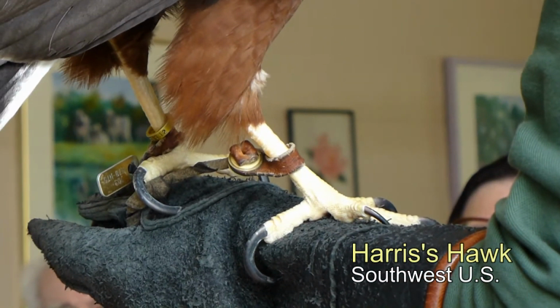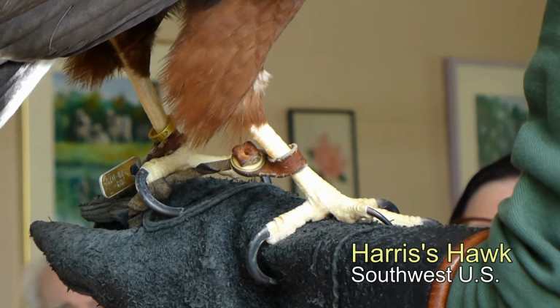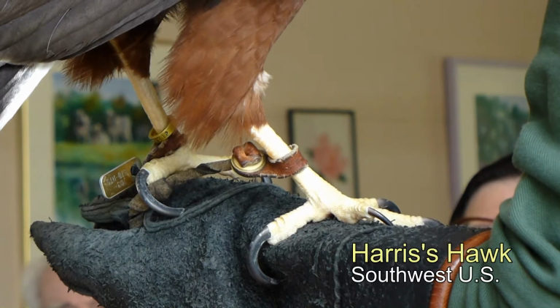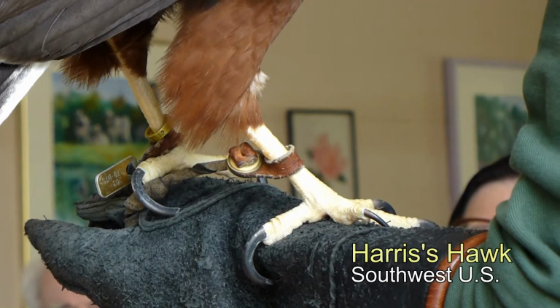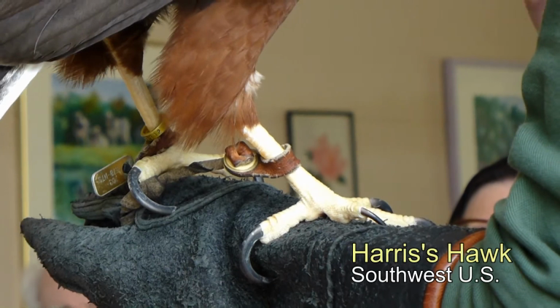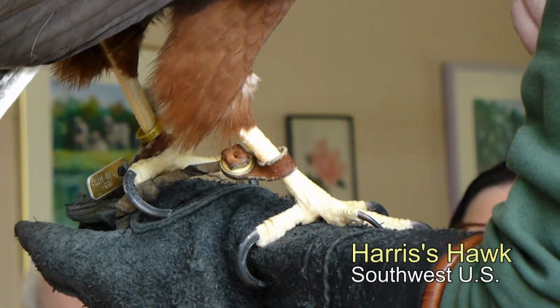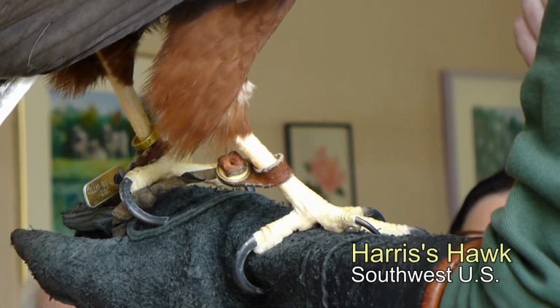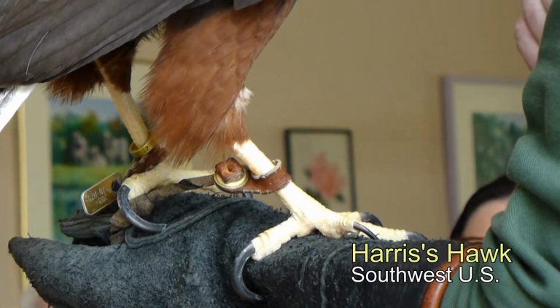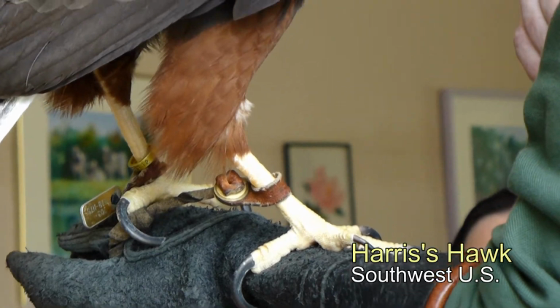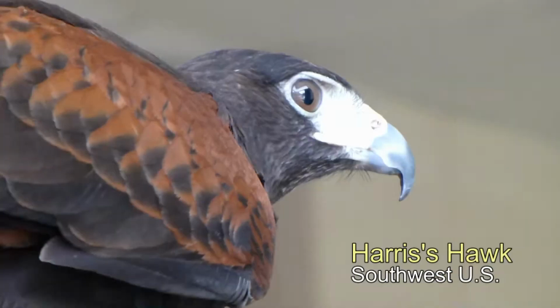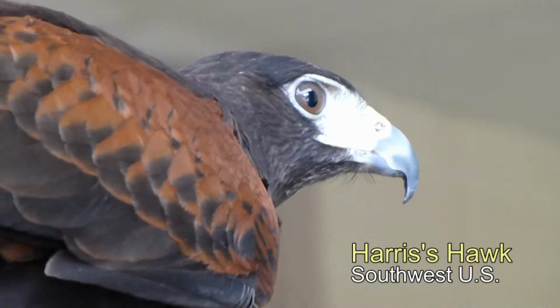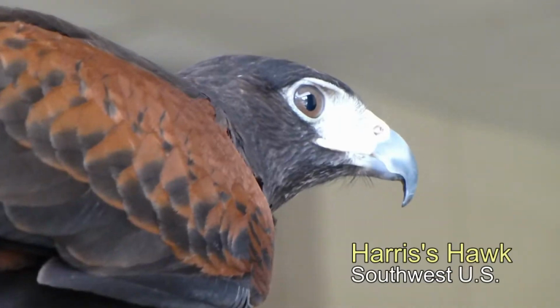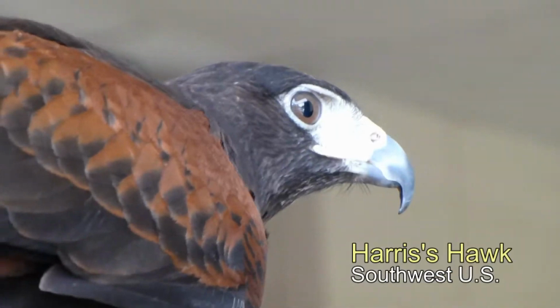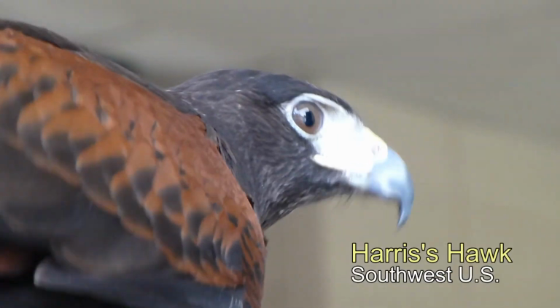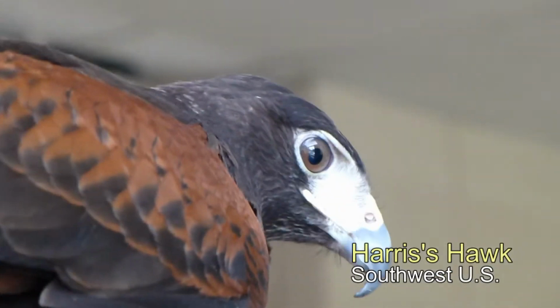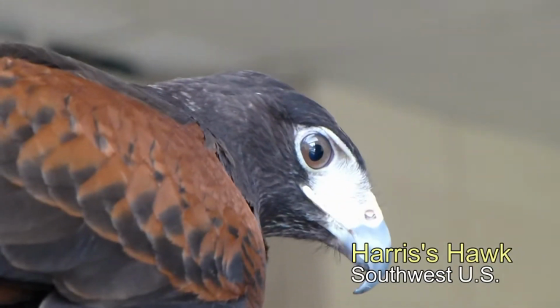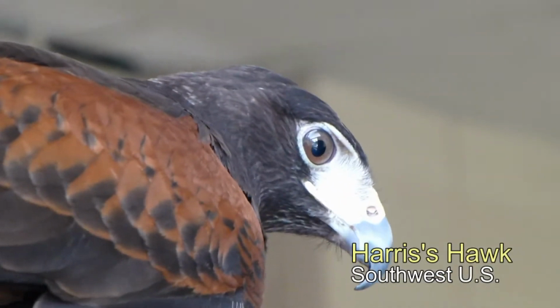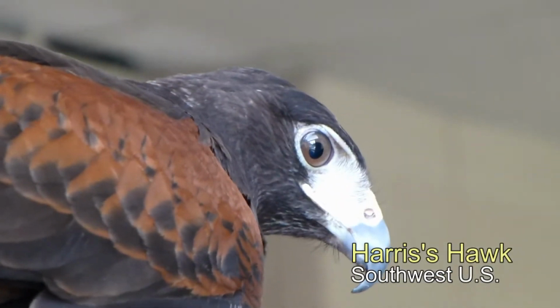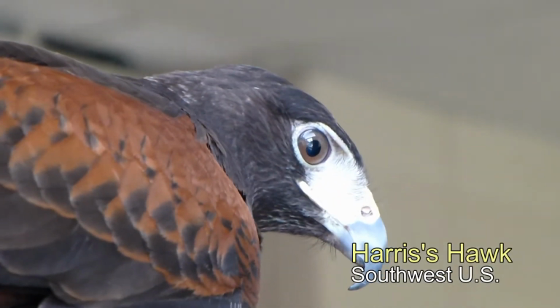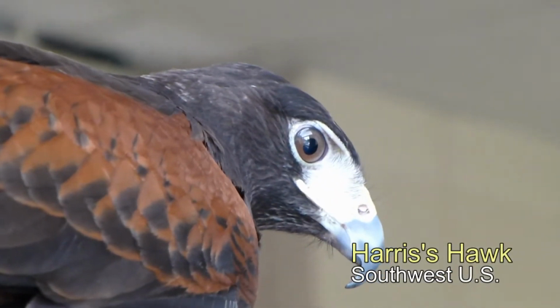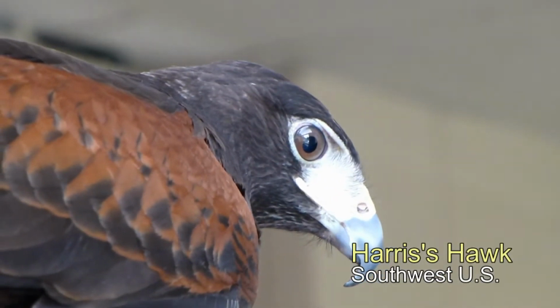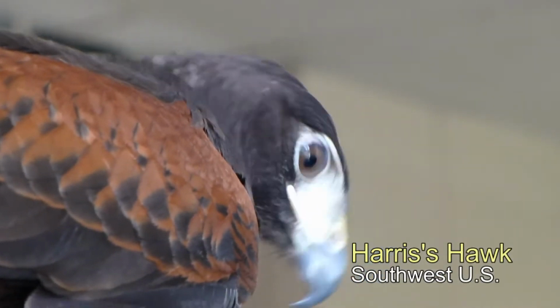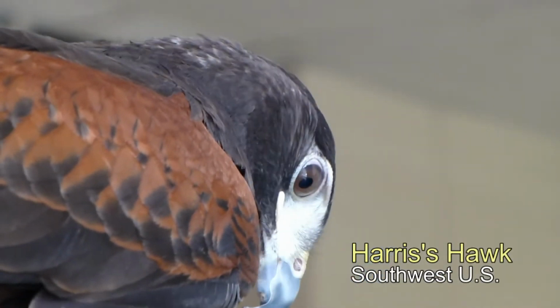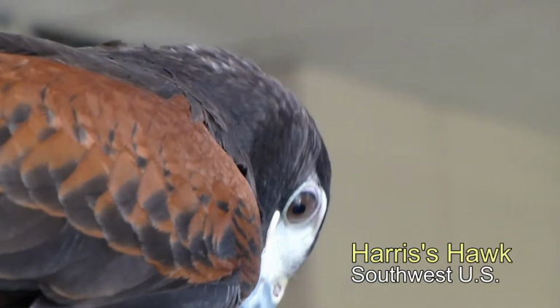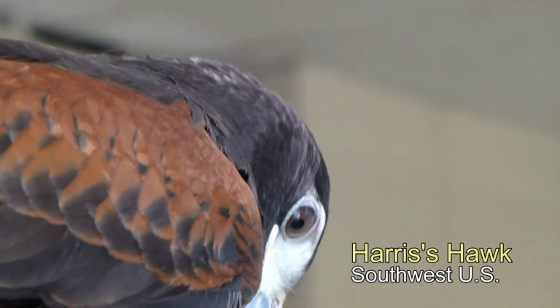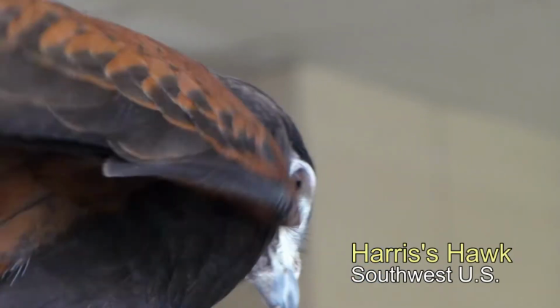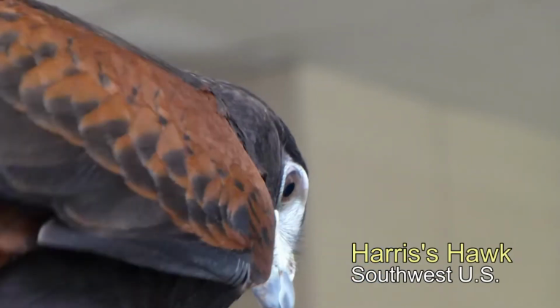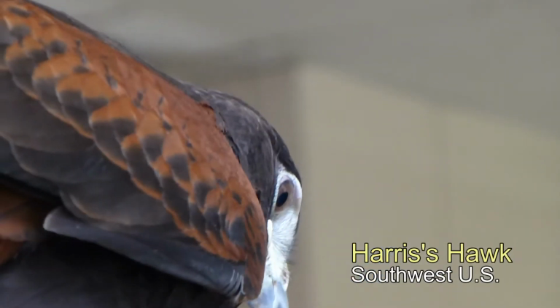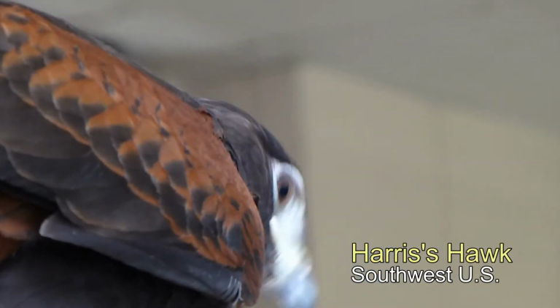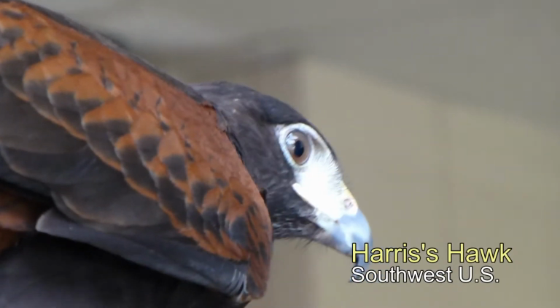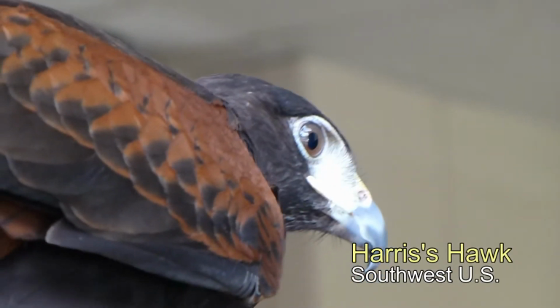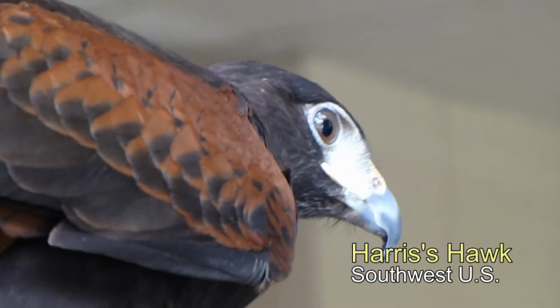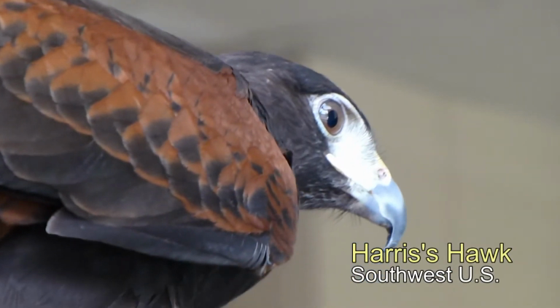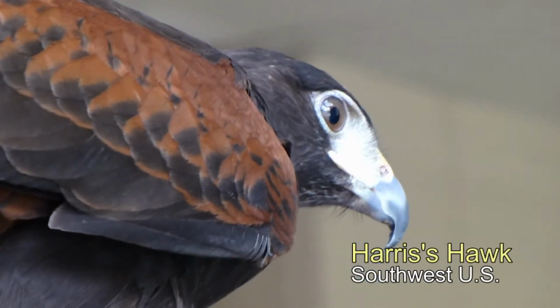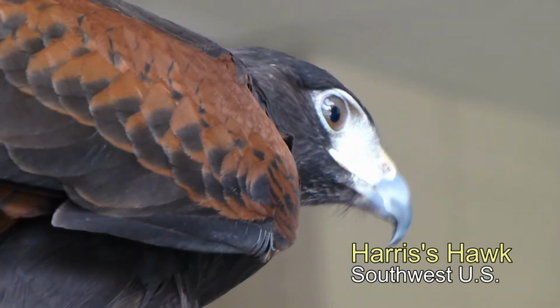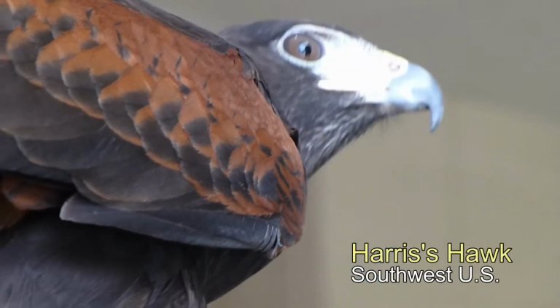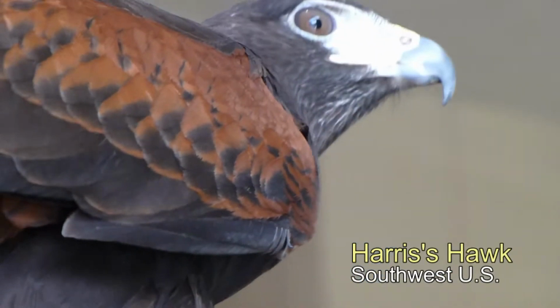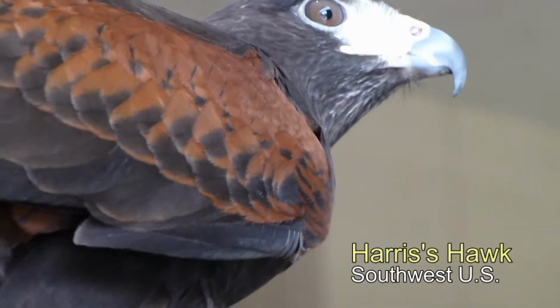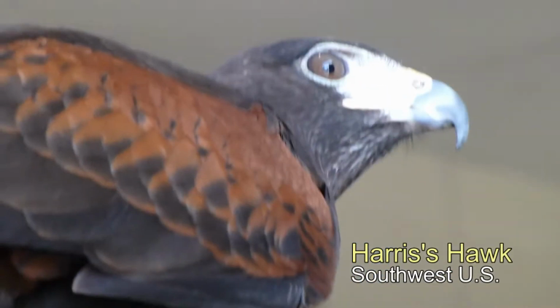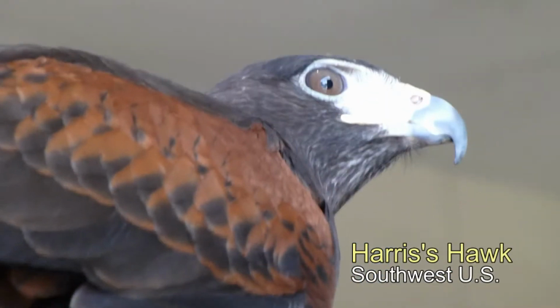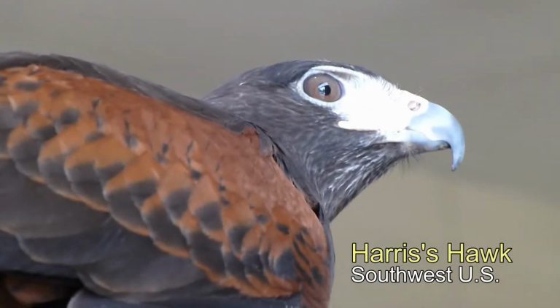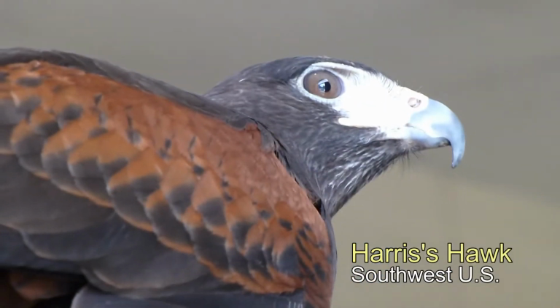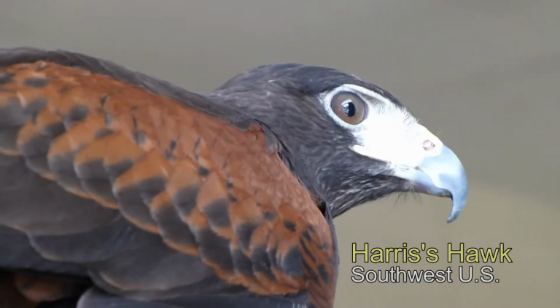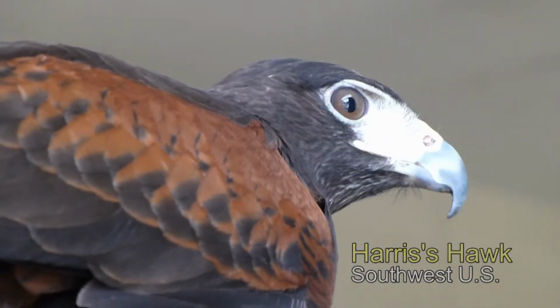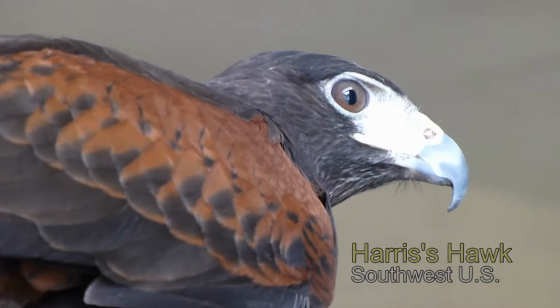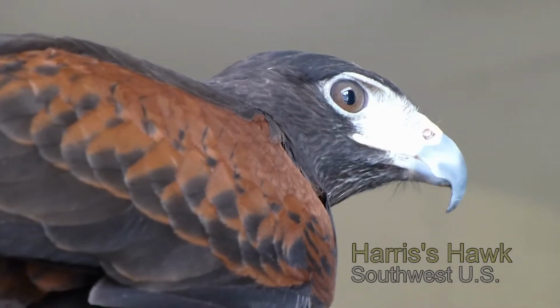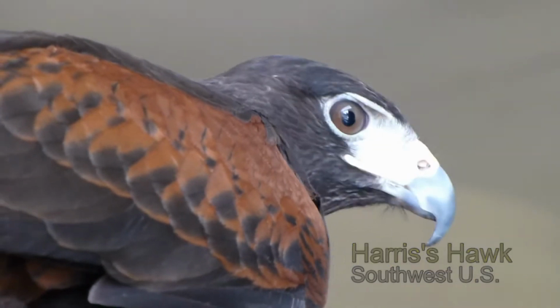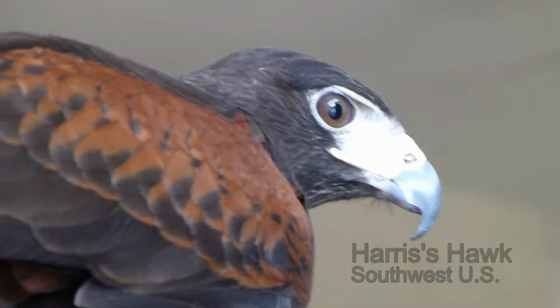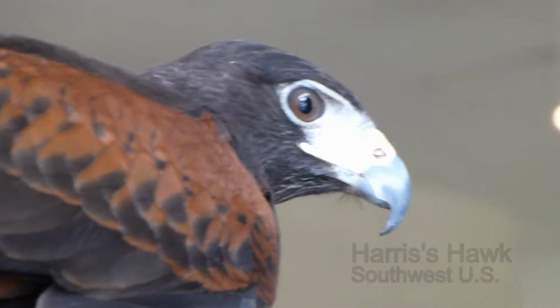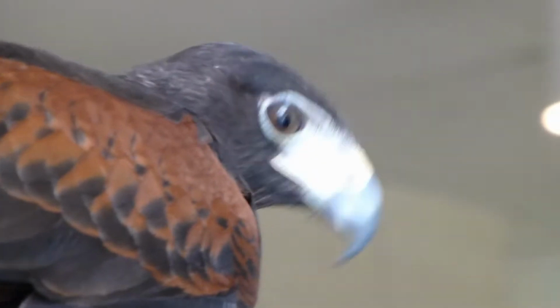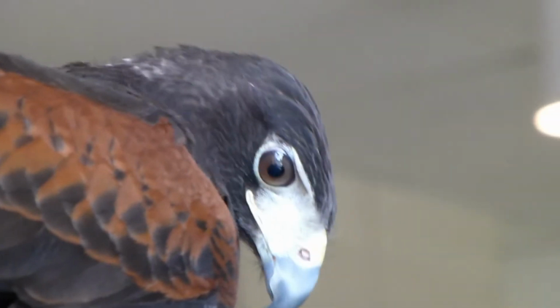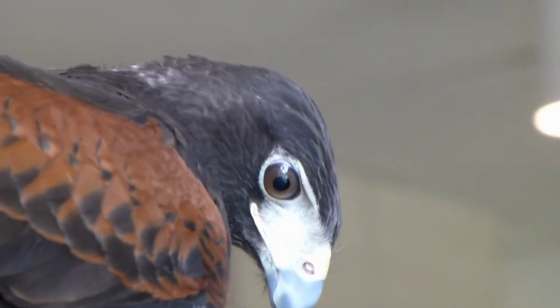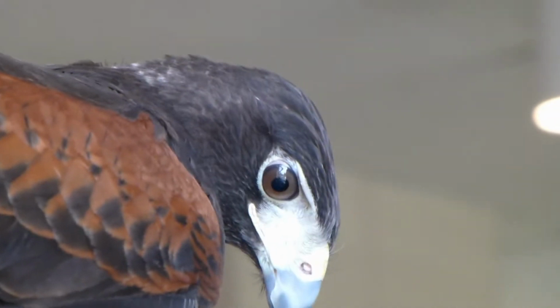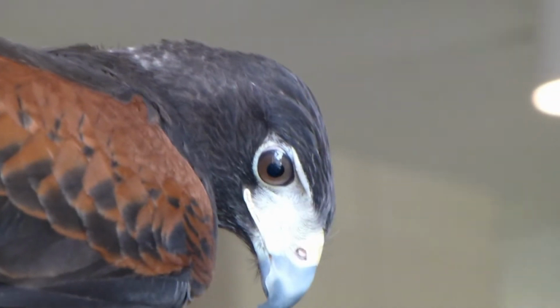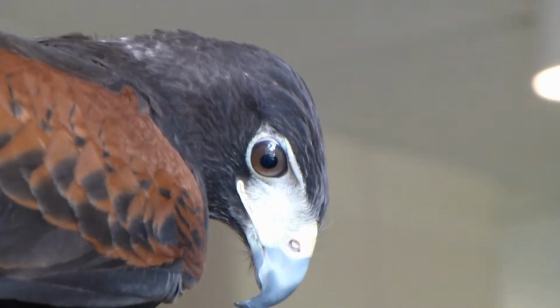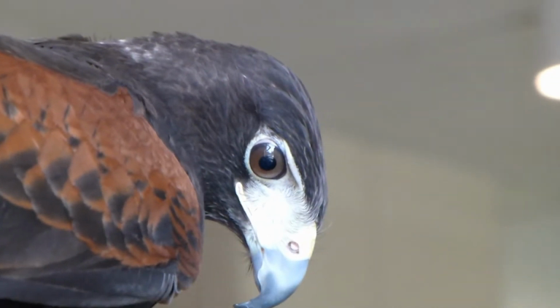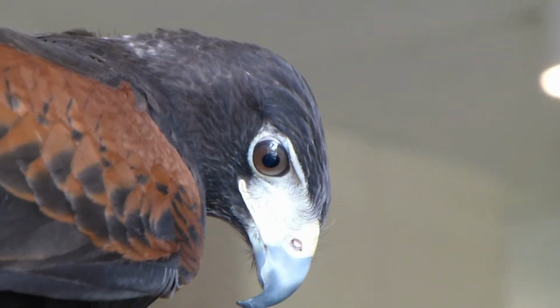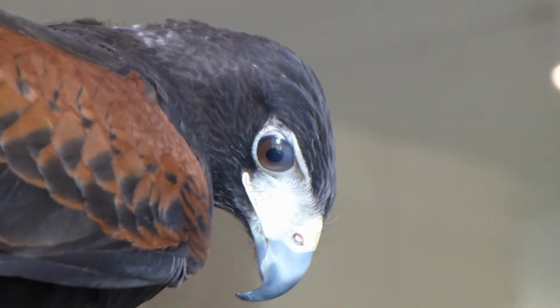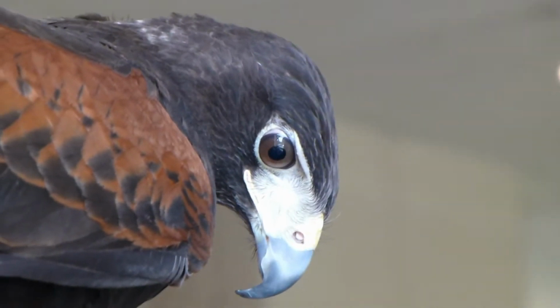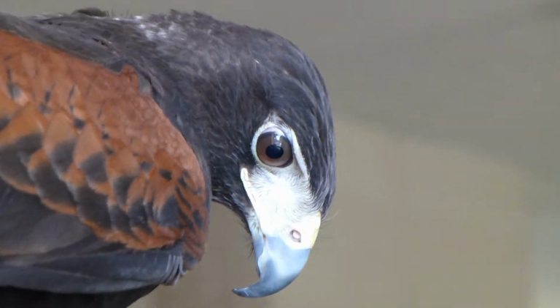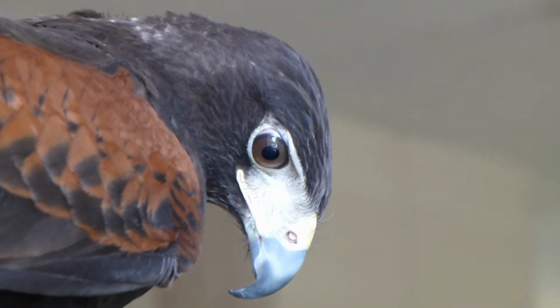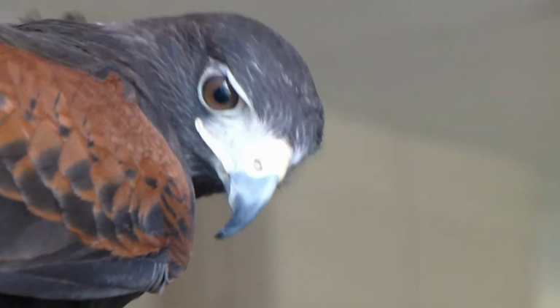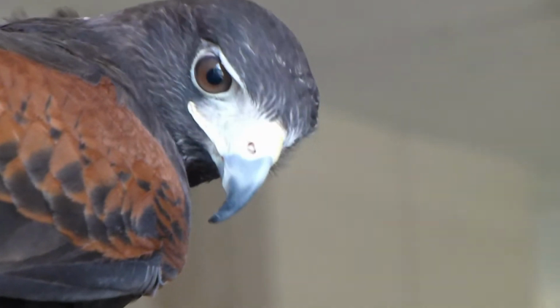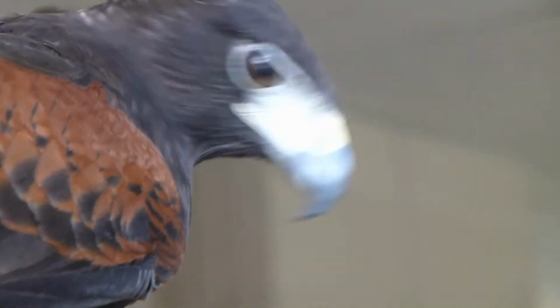Now all of the birds in this presentation are imprinted on humans. They've been raised by humans, so they can't be released in the wild.